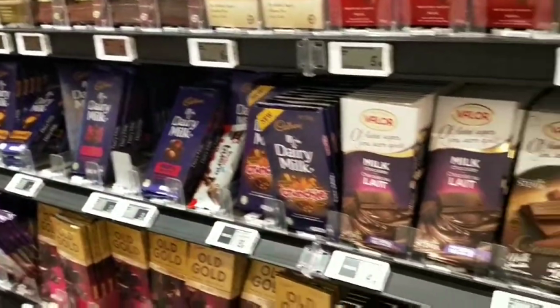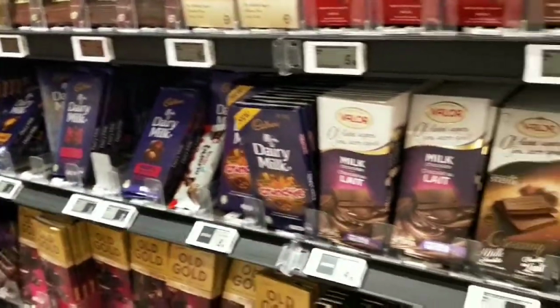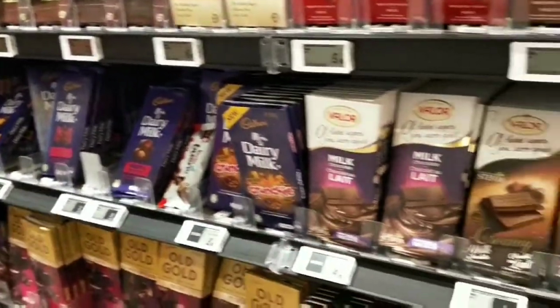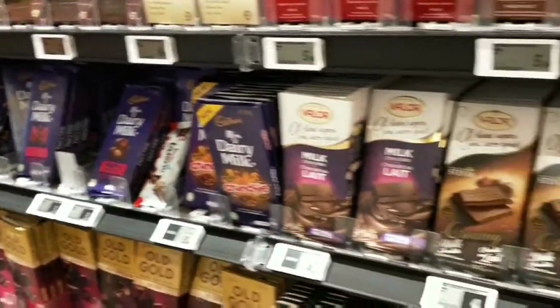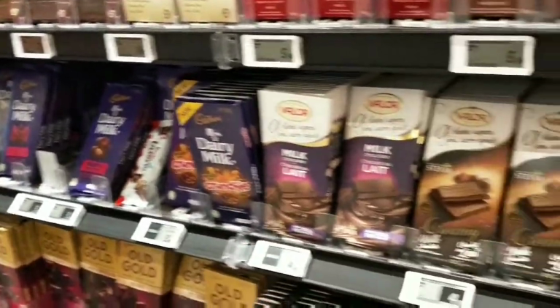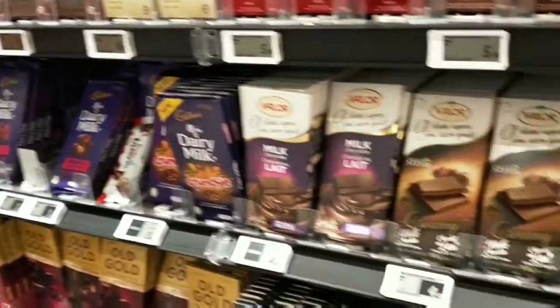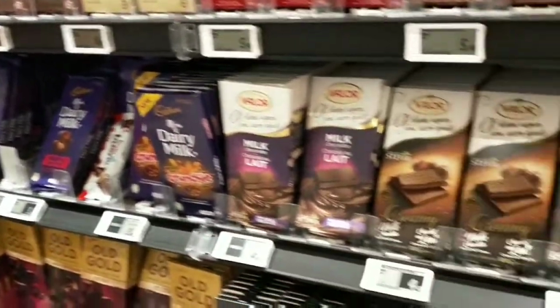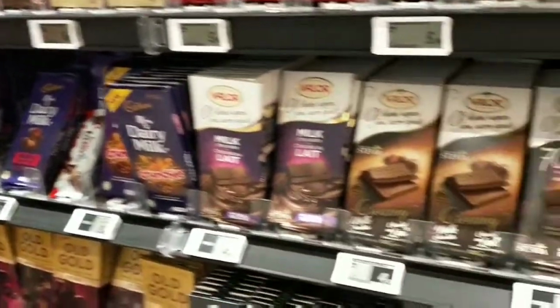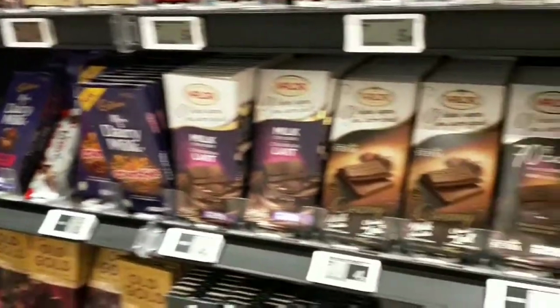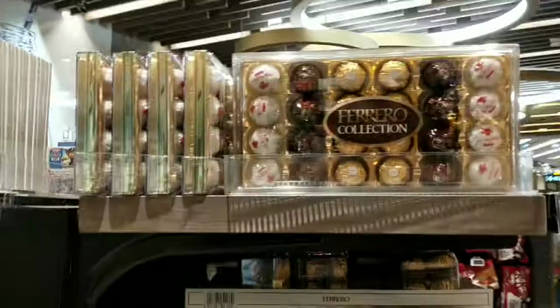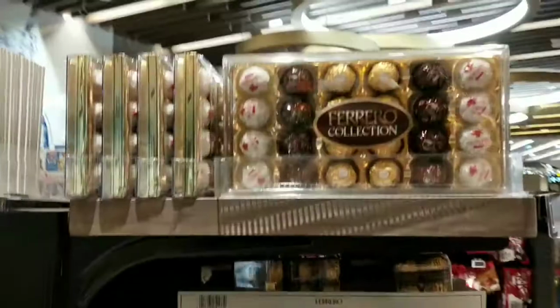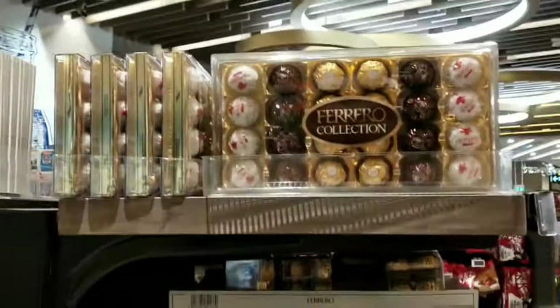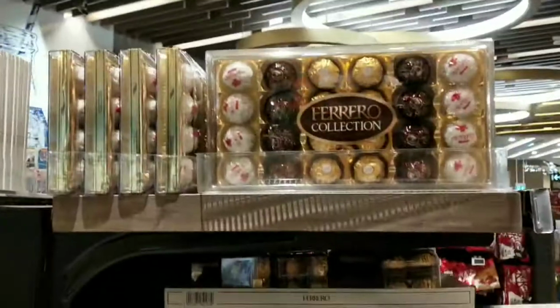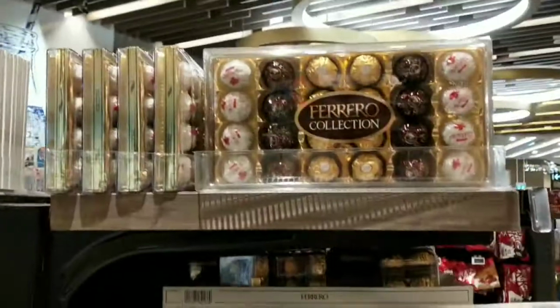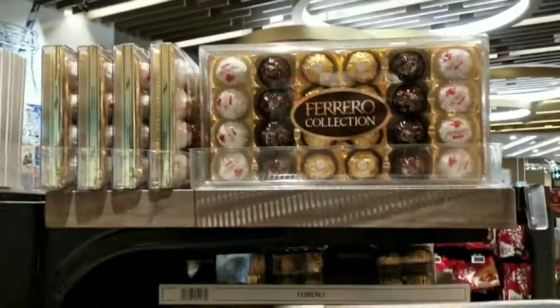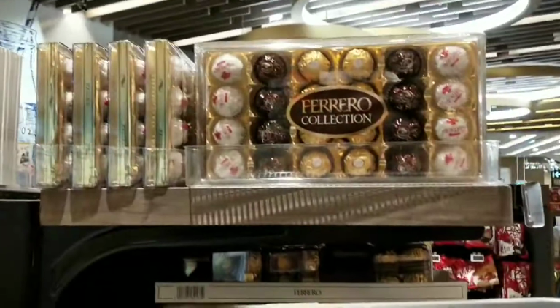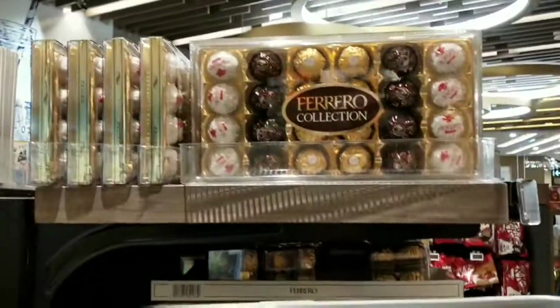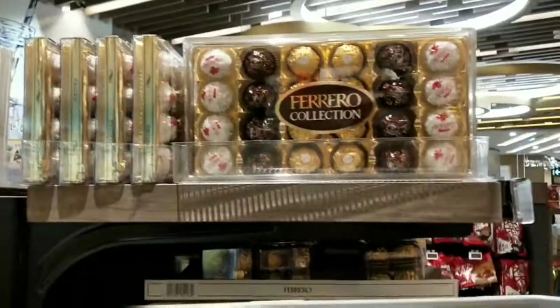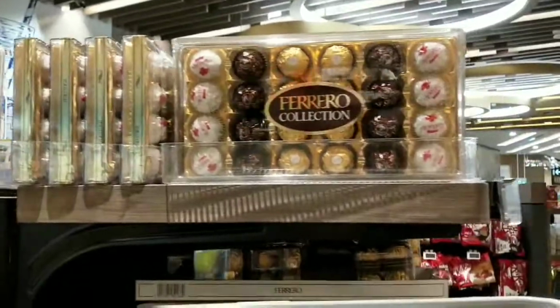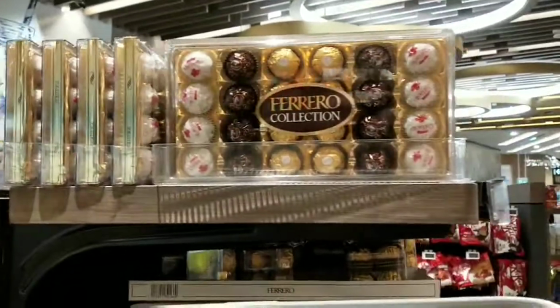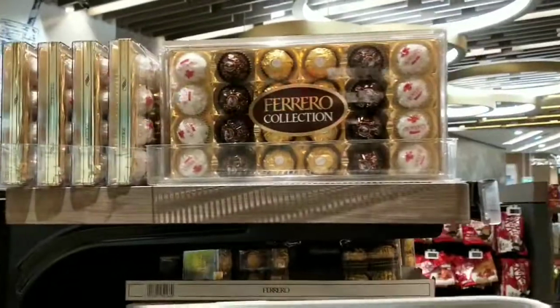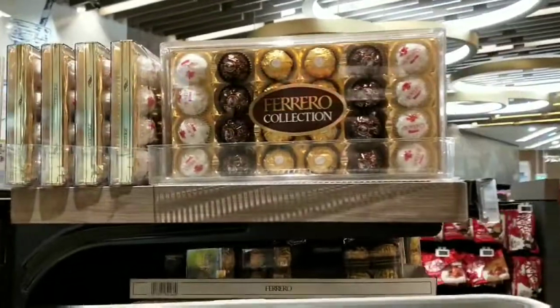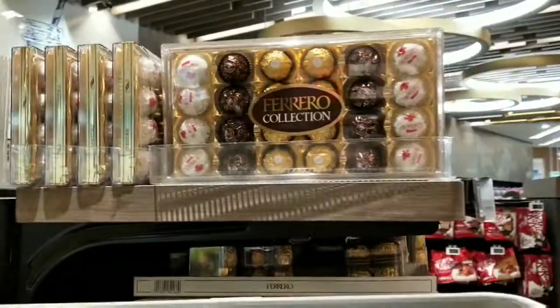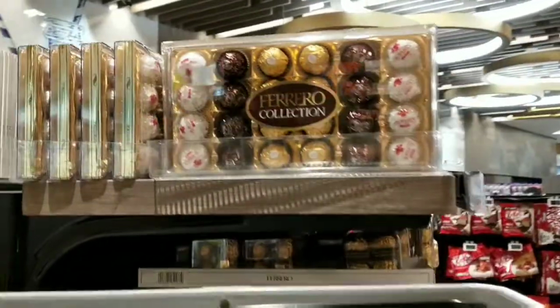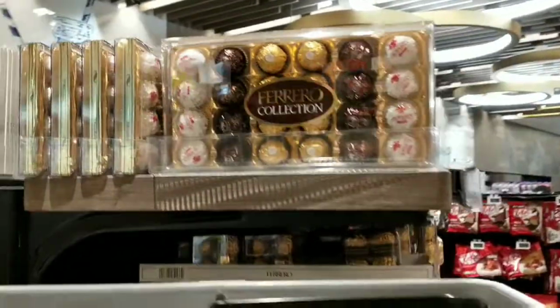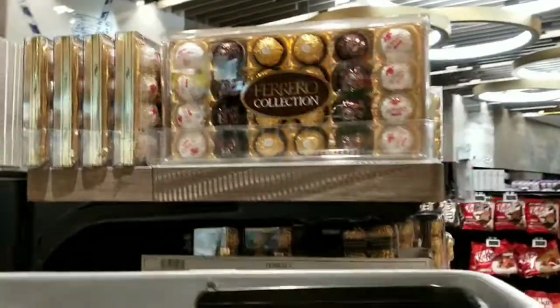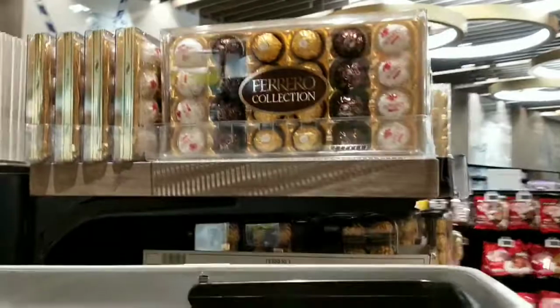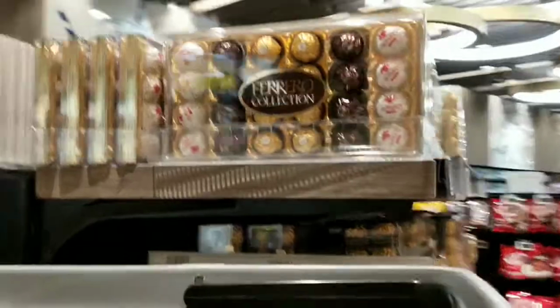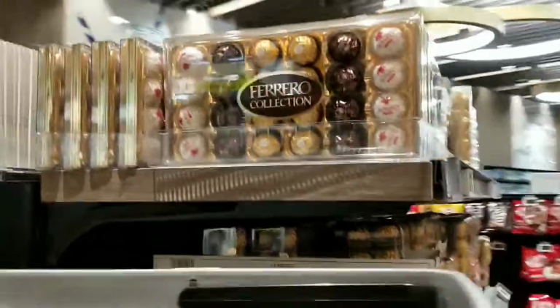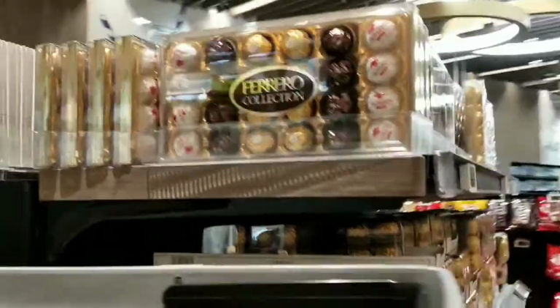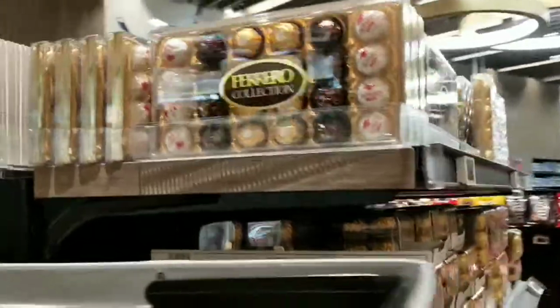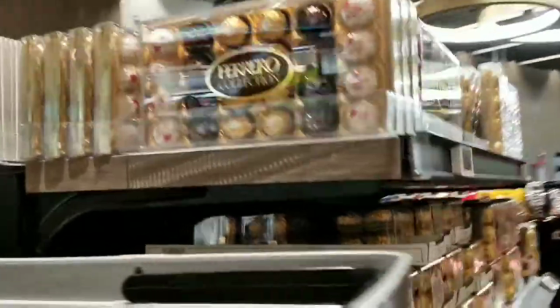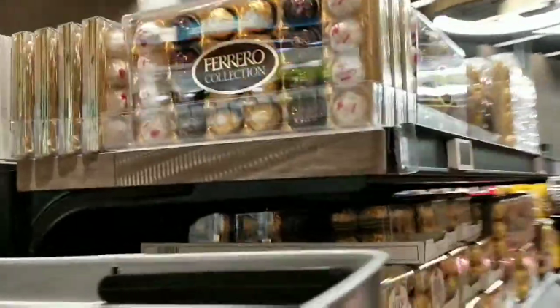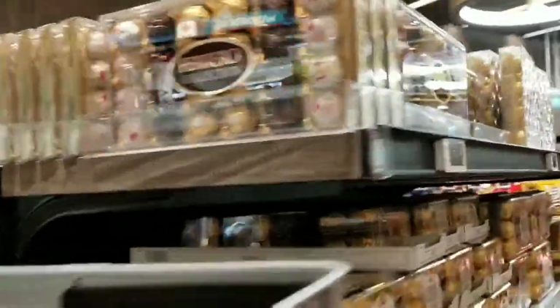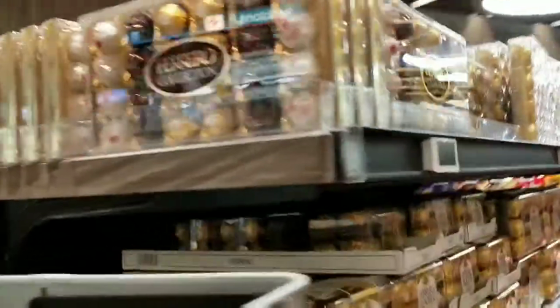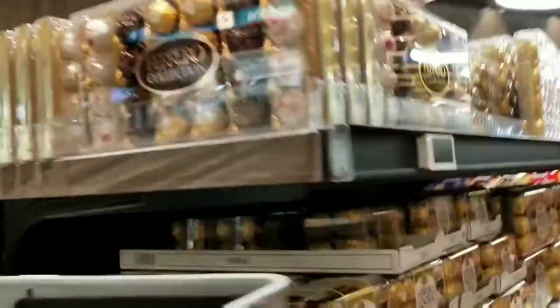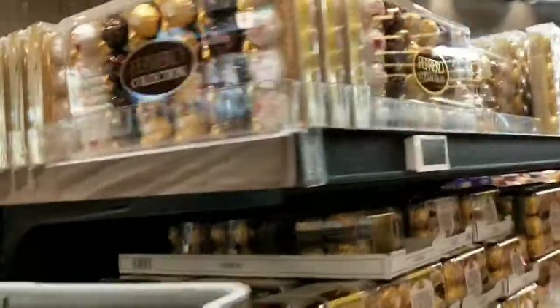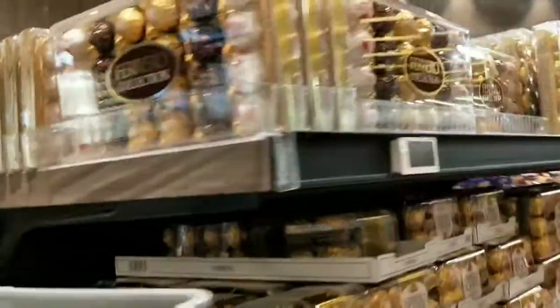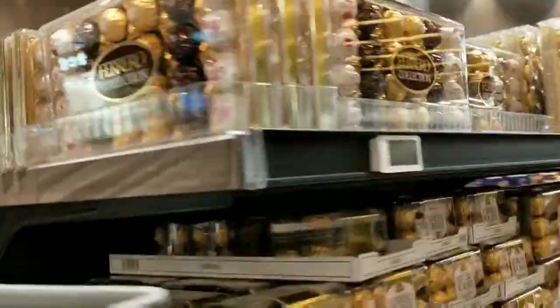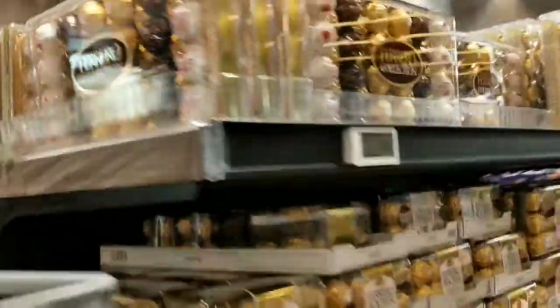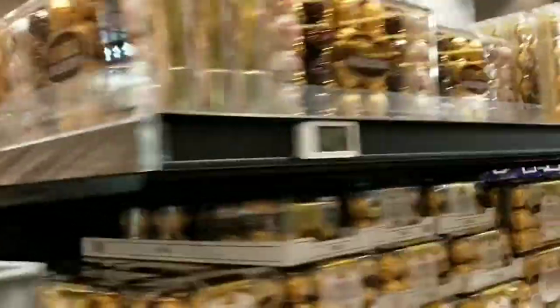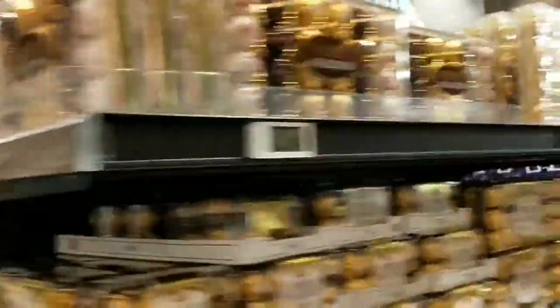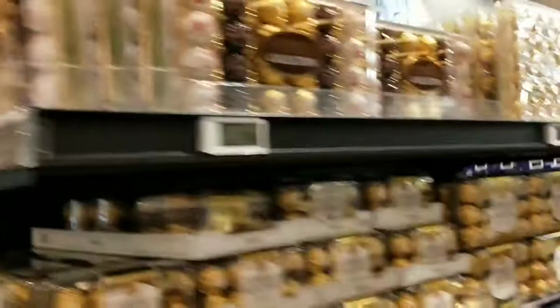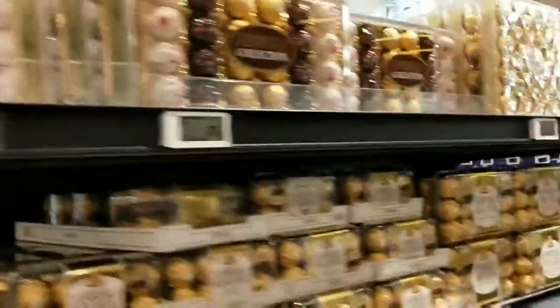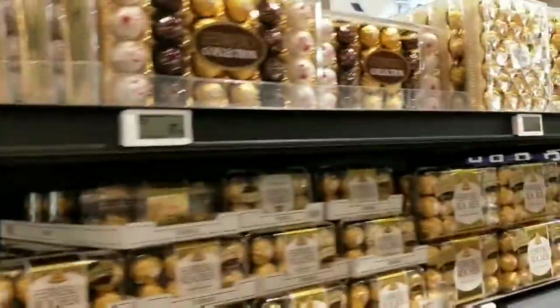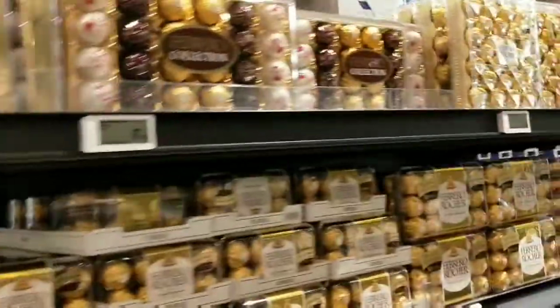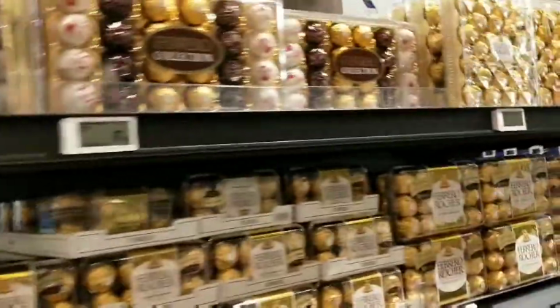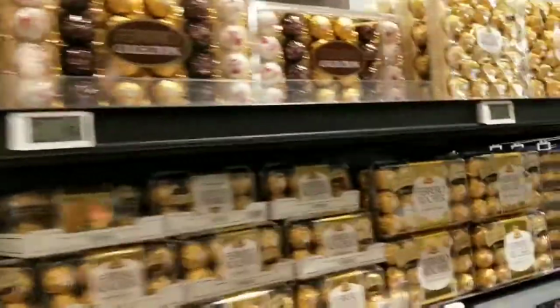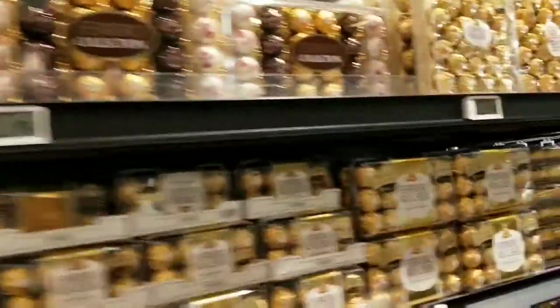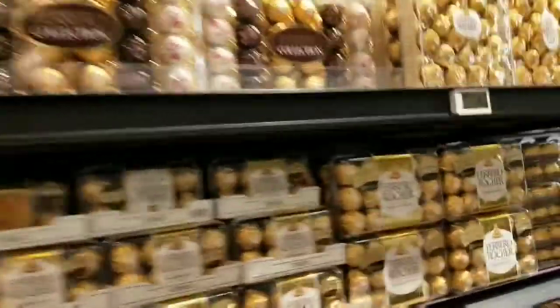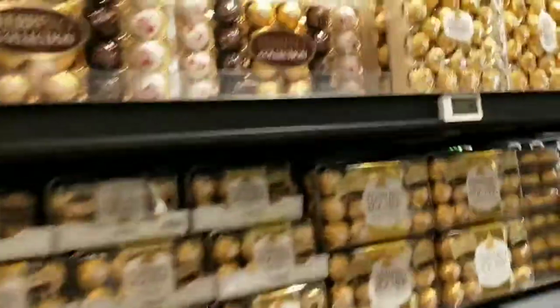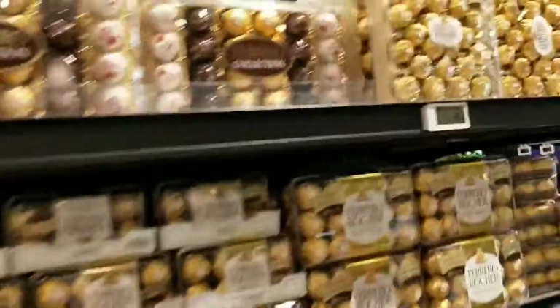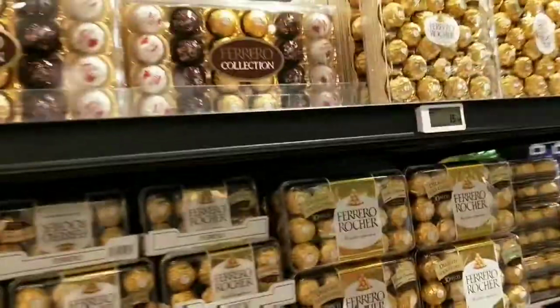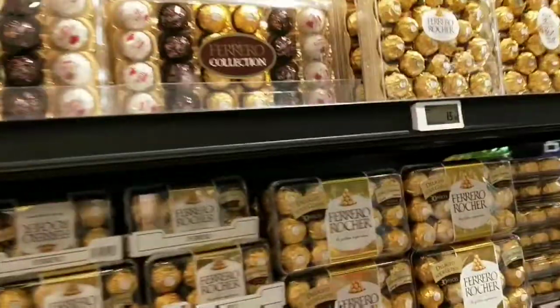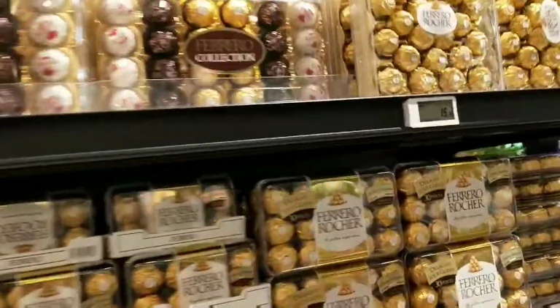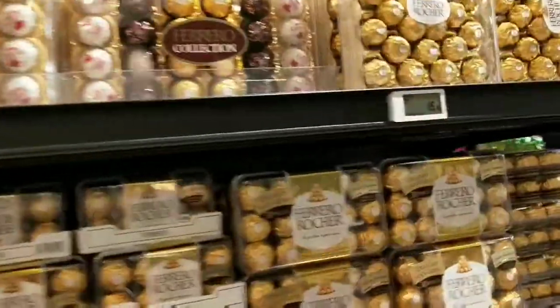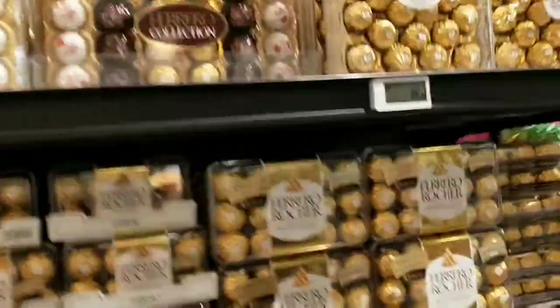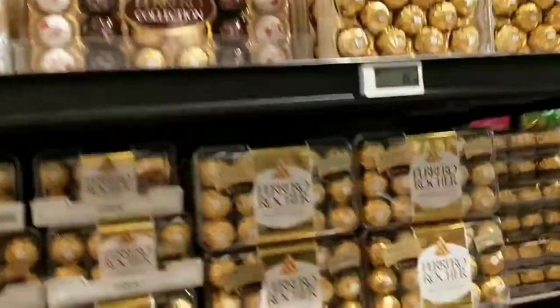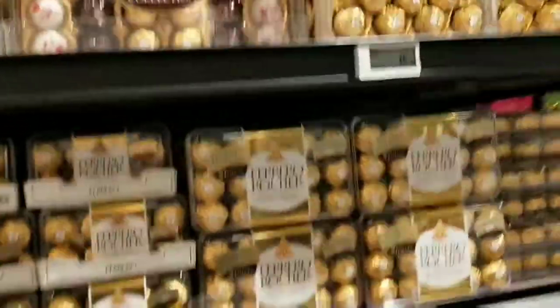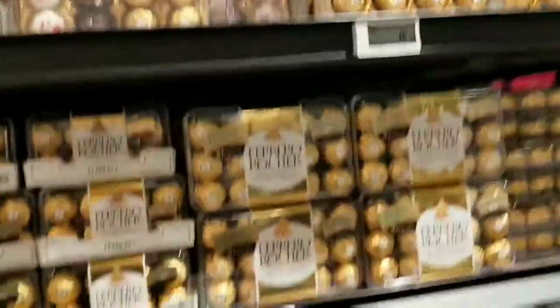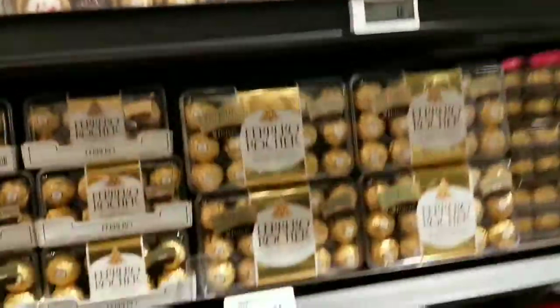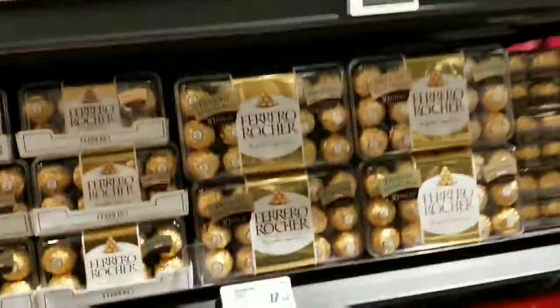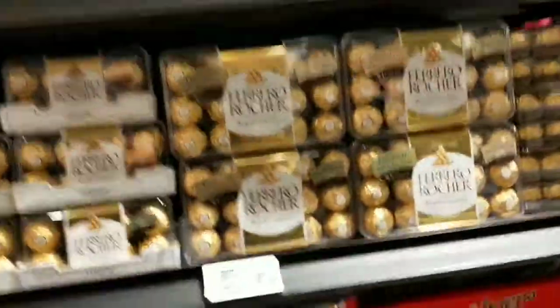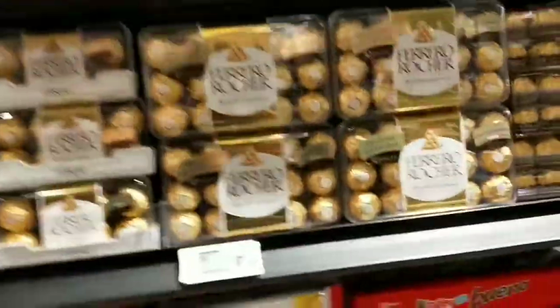So that was all in this video. I hope you like the supermarket. Bye!